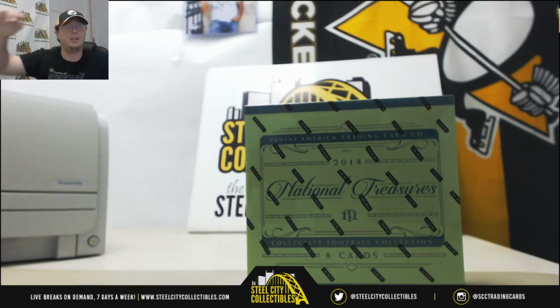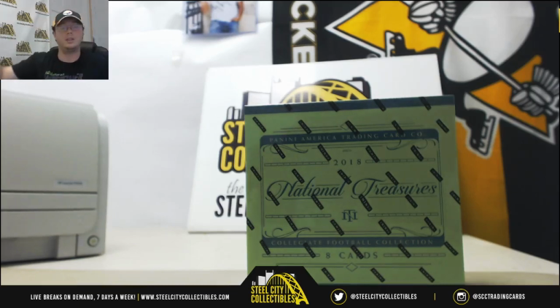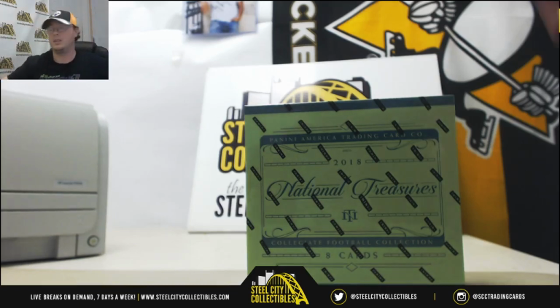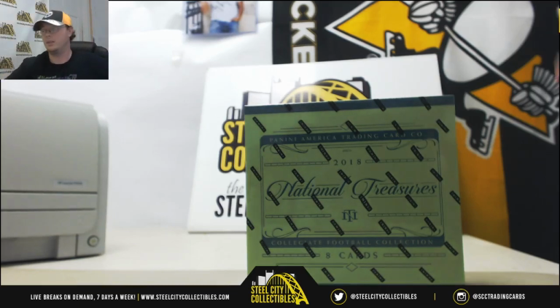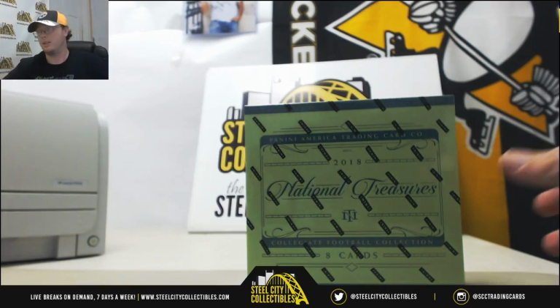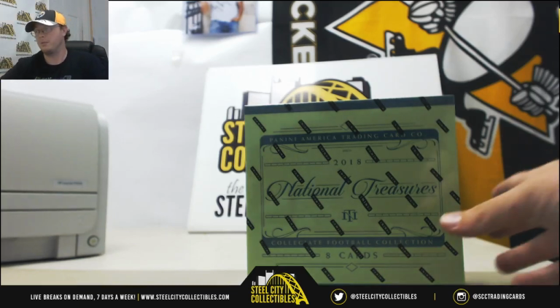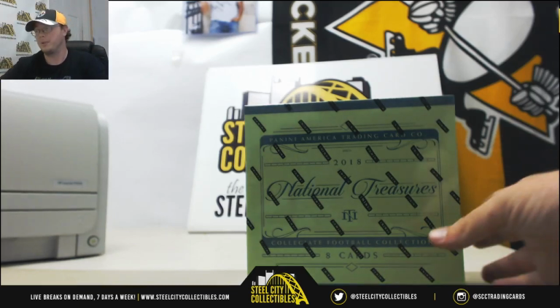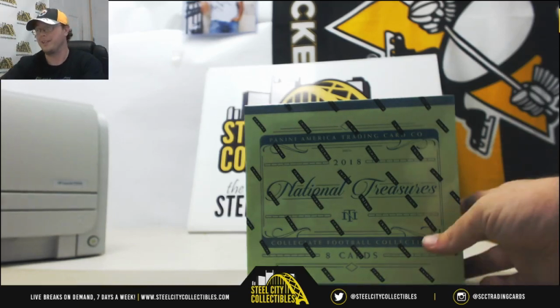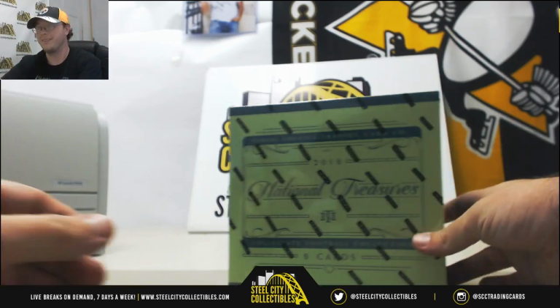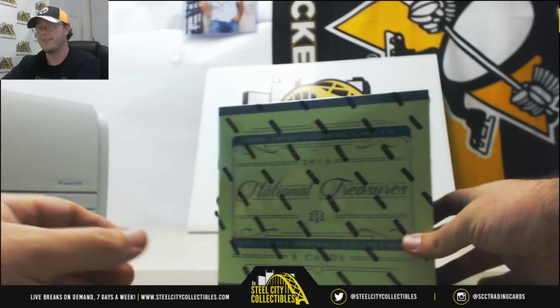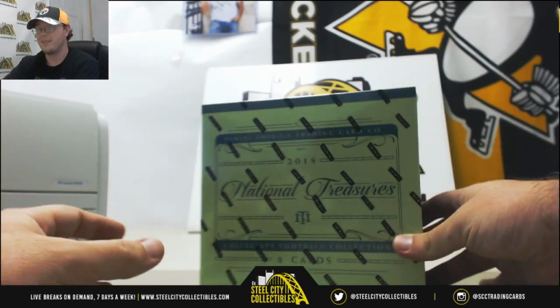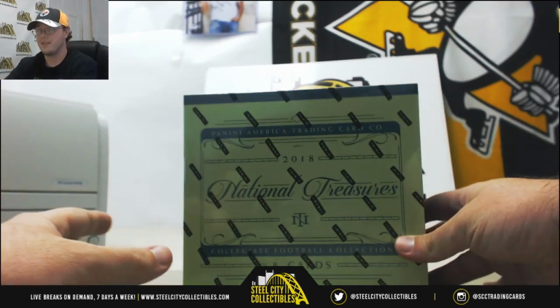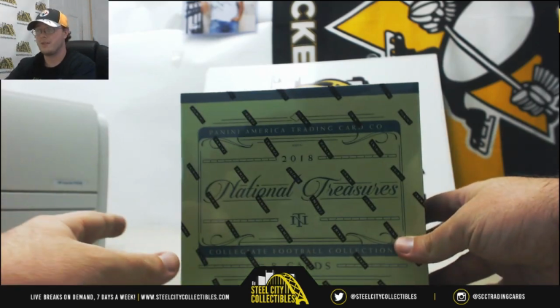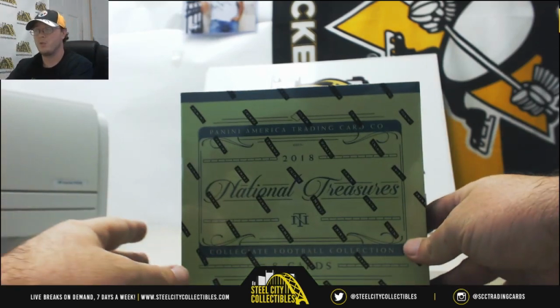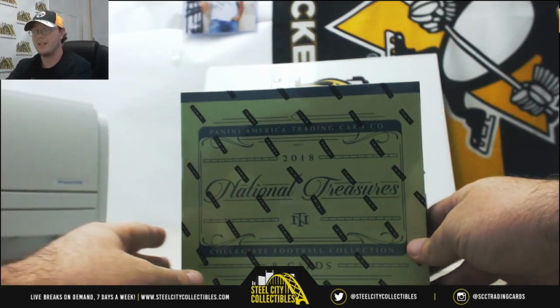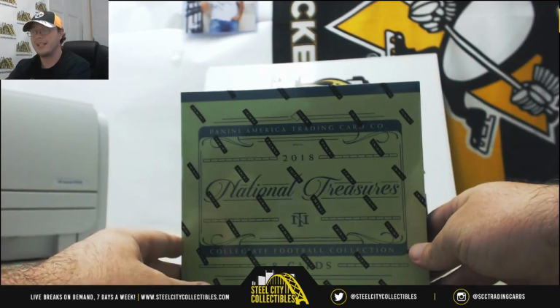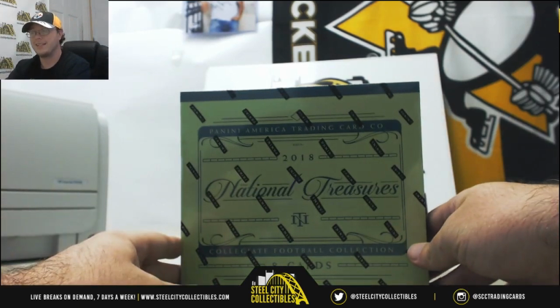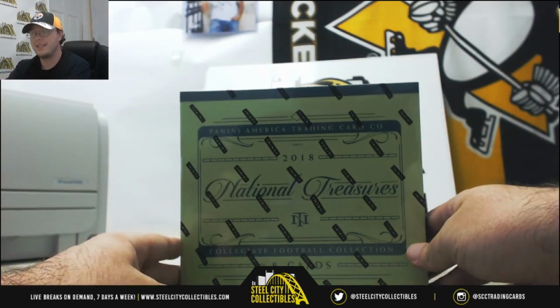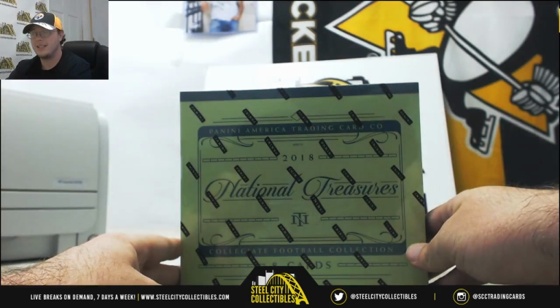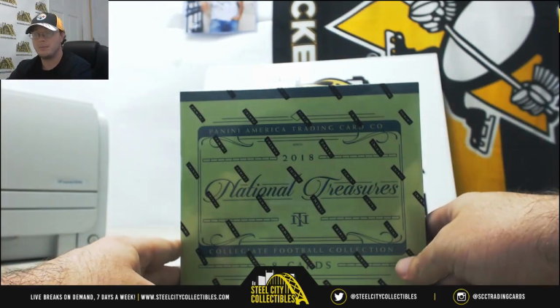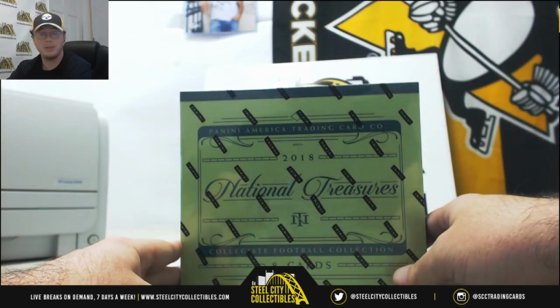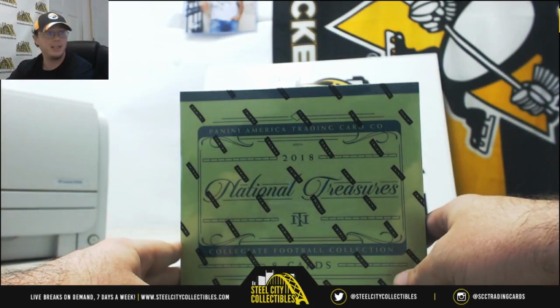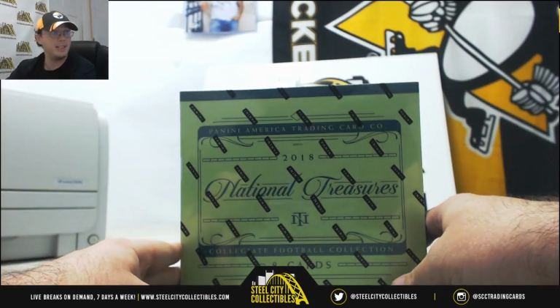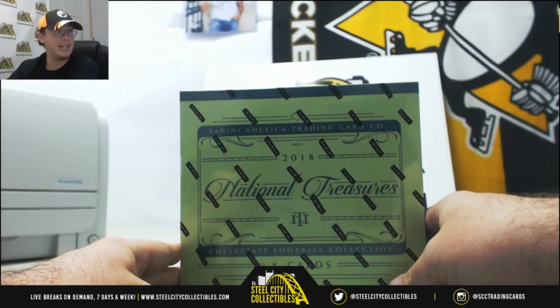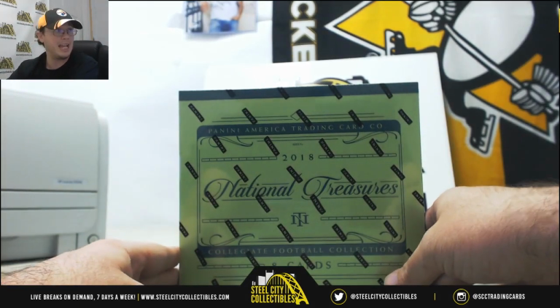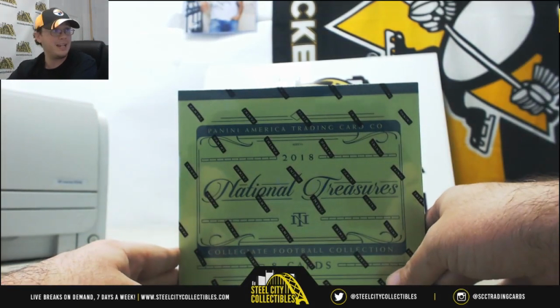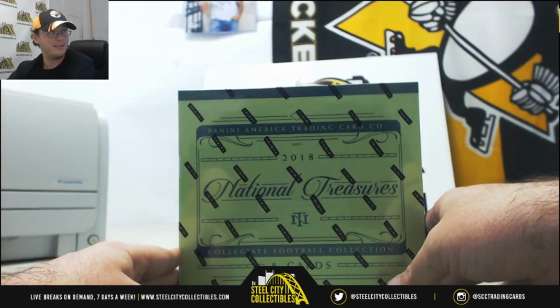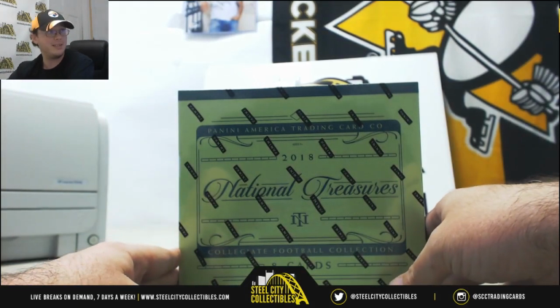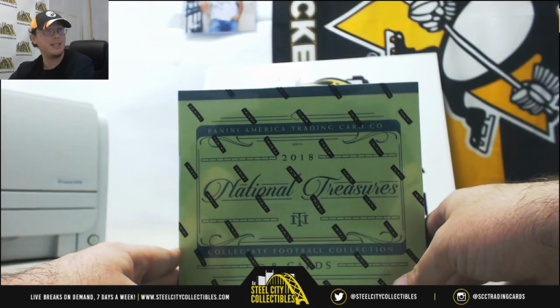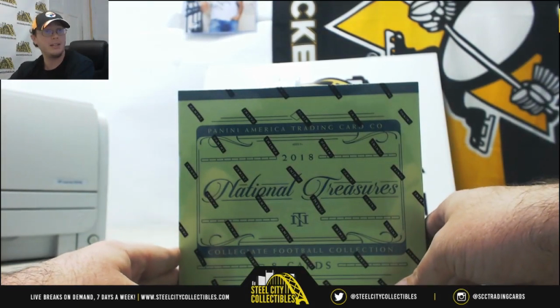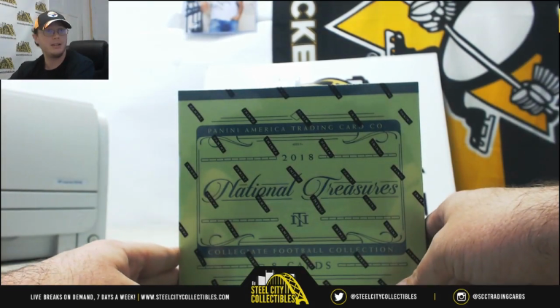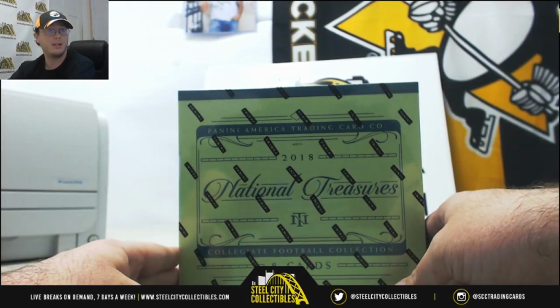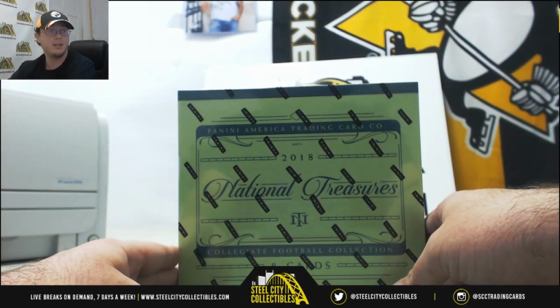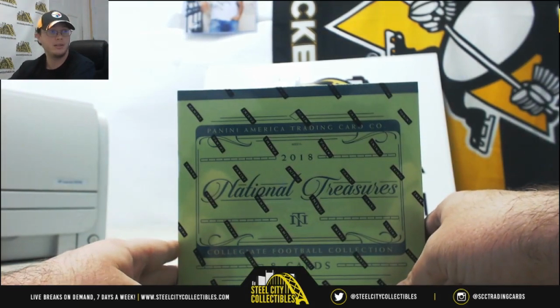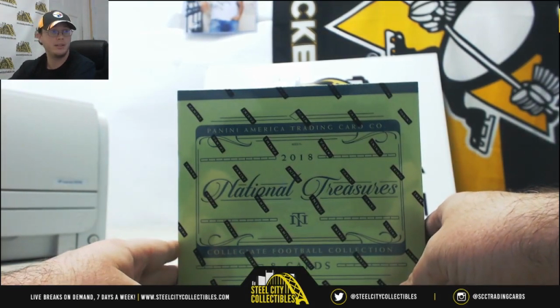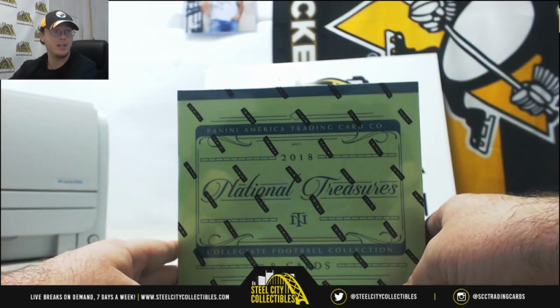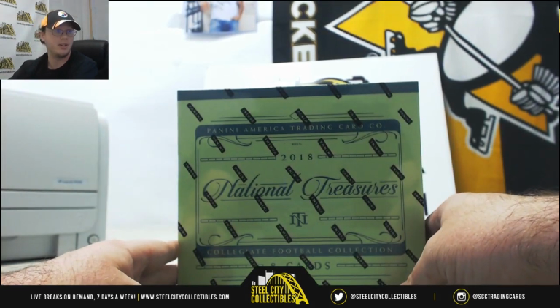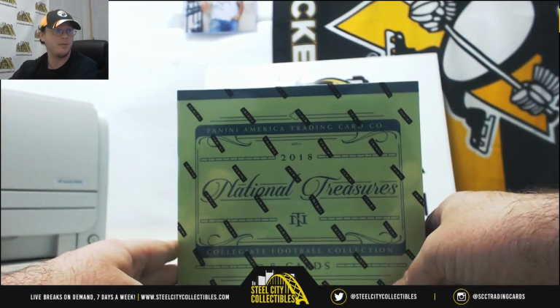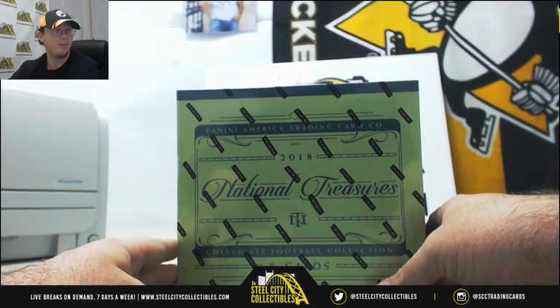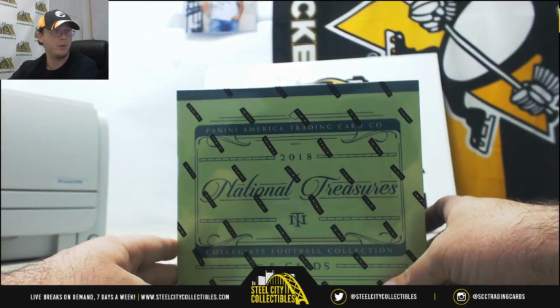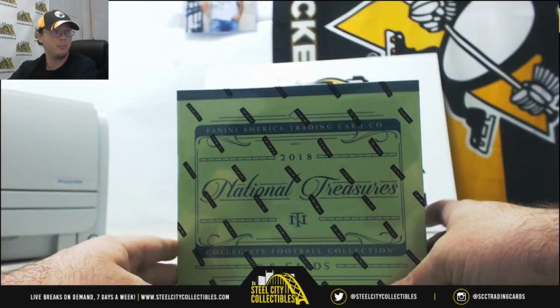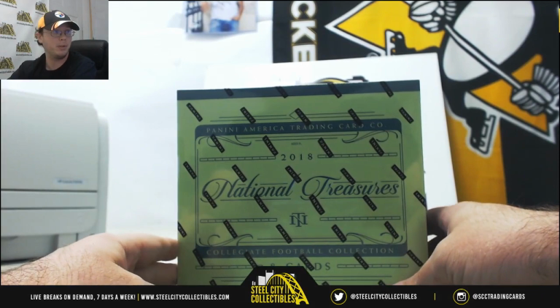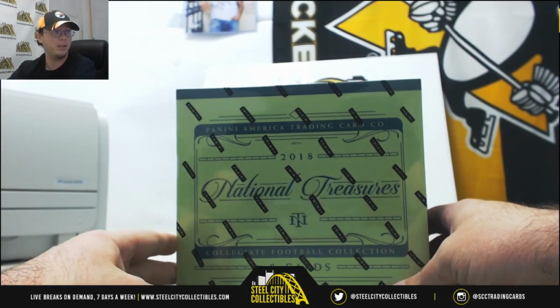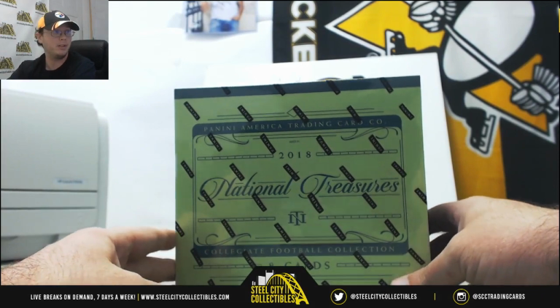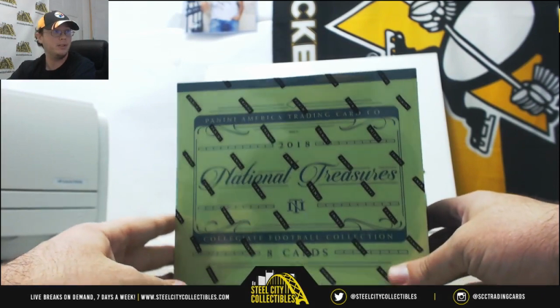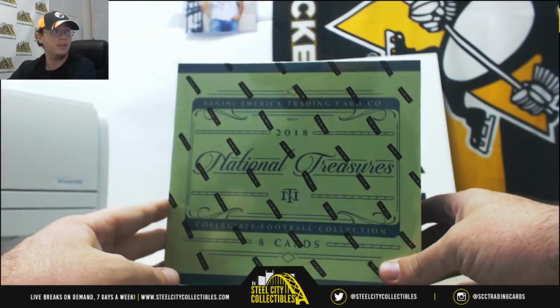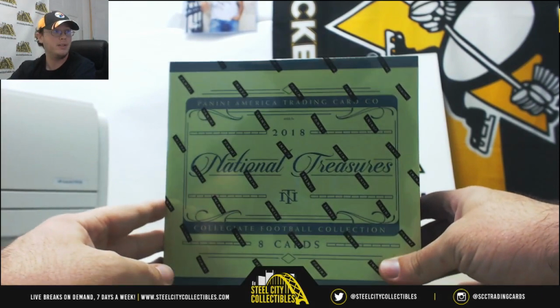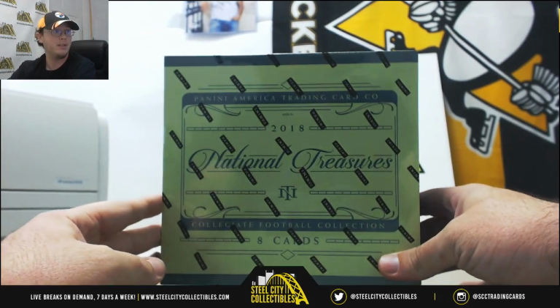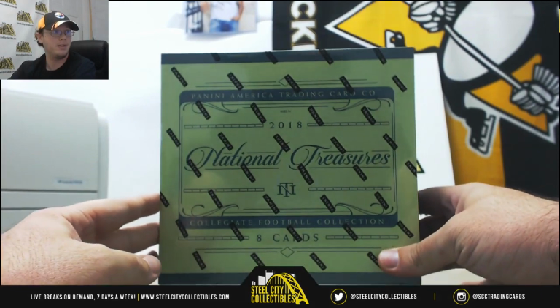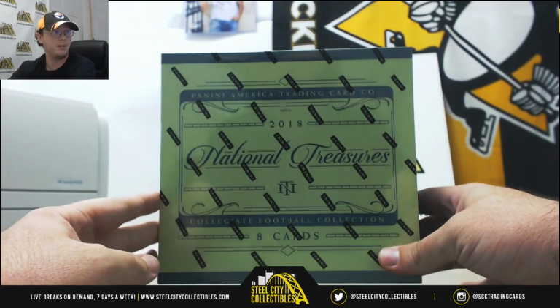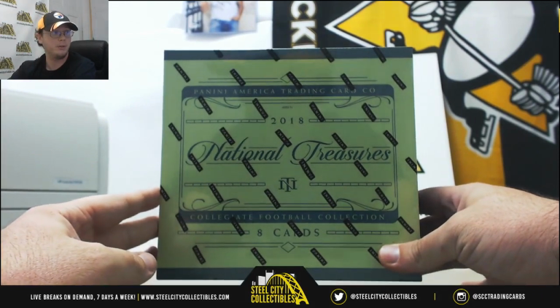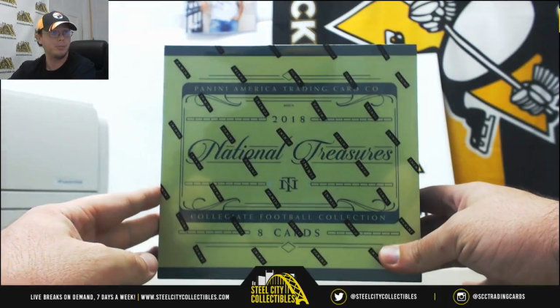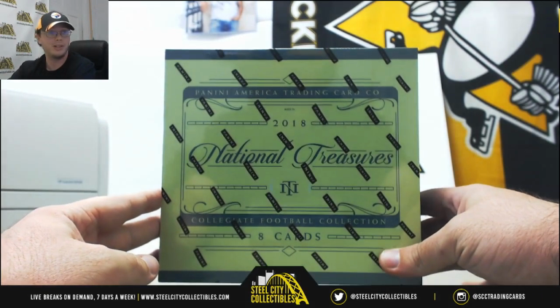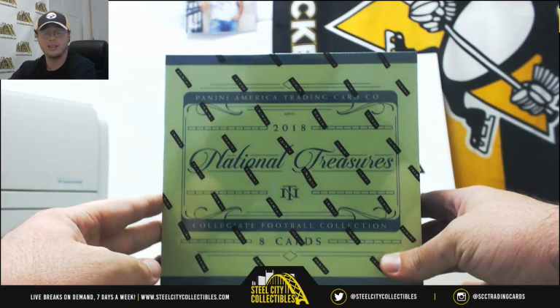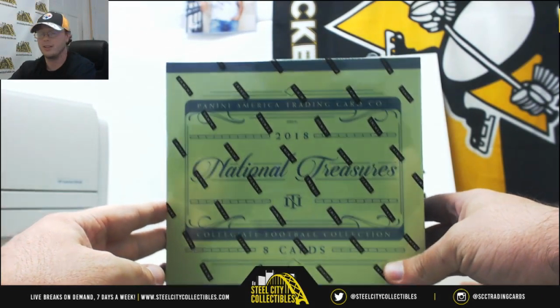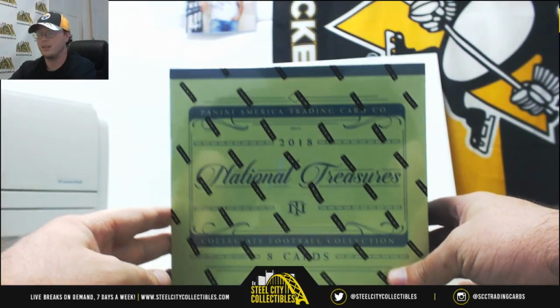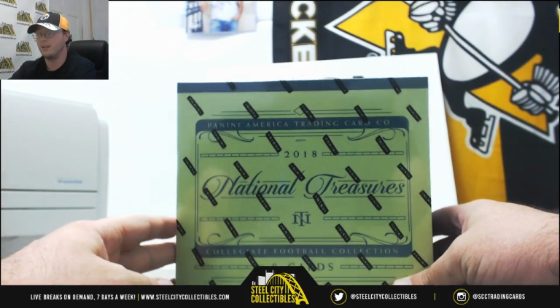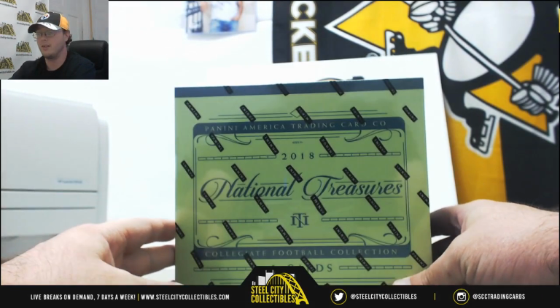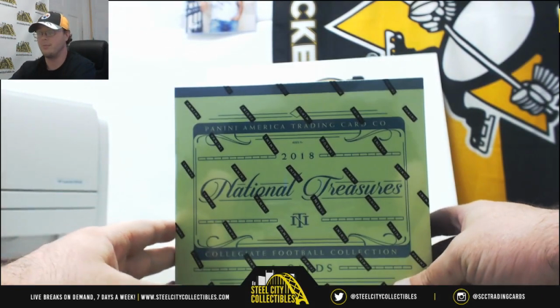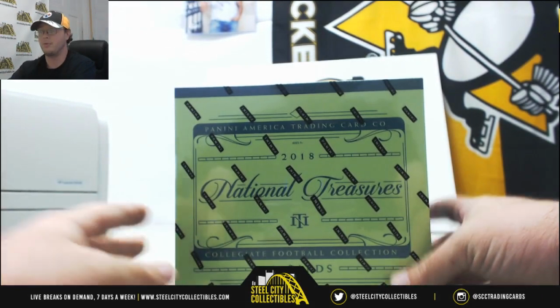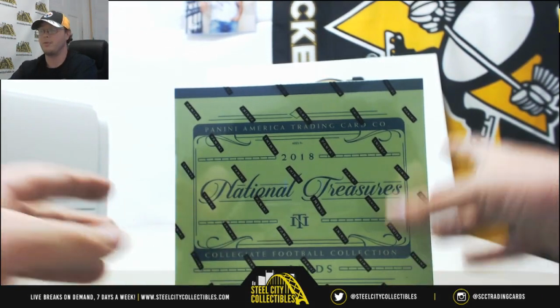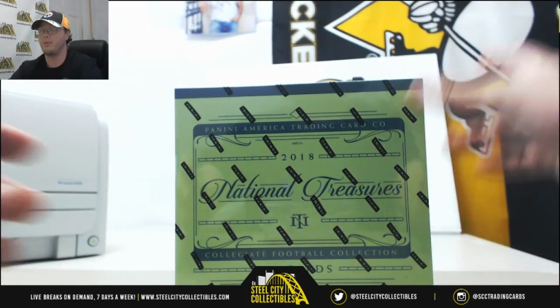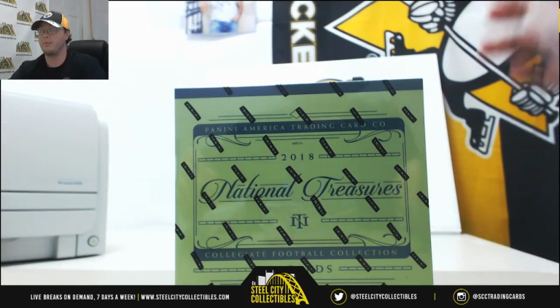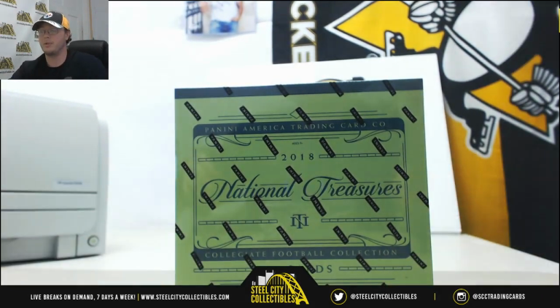Hey everybody, this is 2018 Panini National Treasures Collegiate Football Serial Break No. 3.